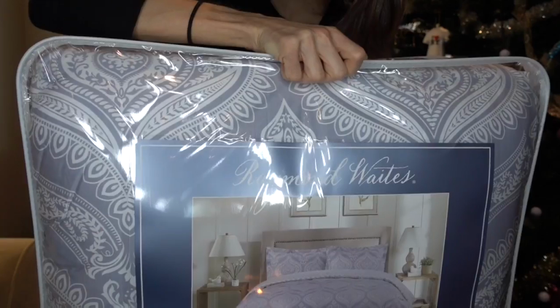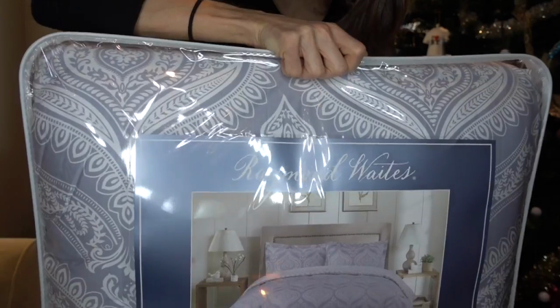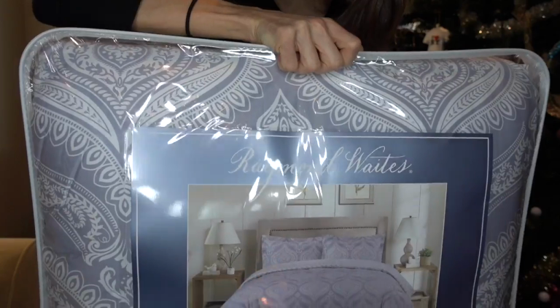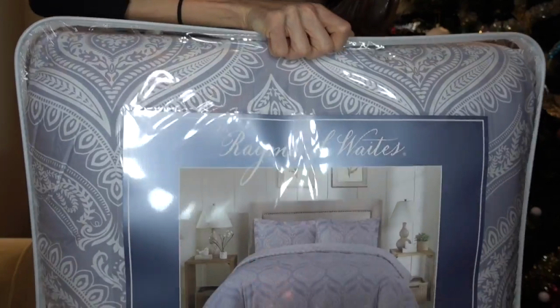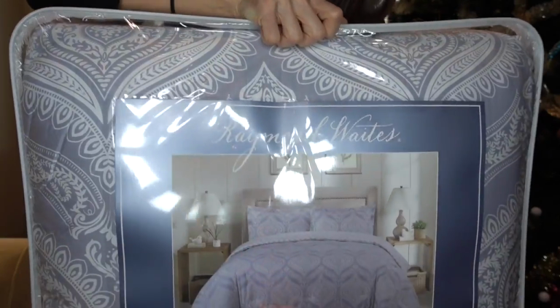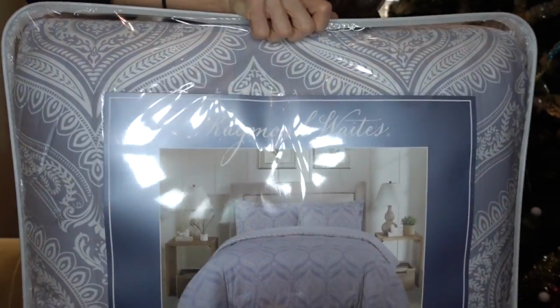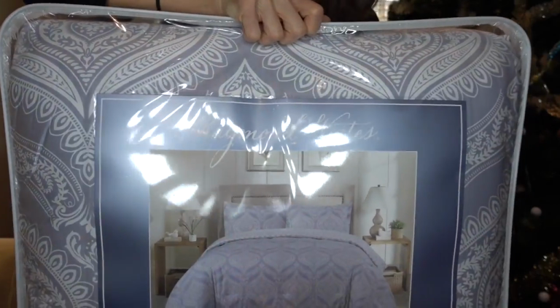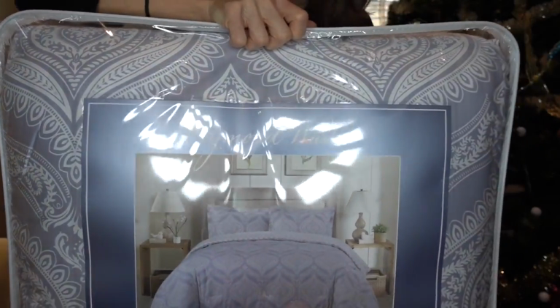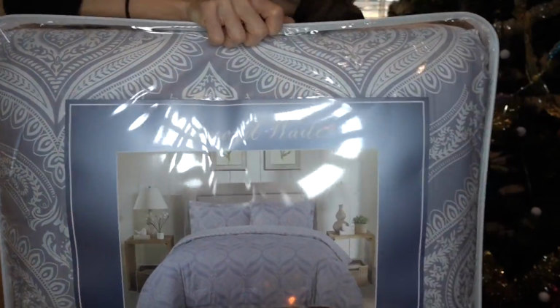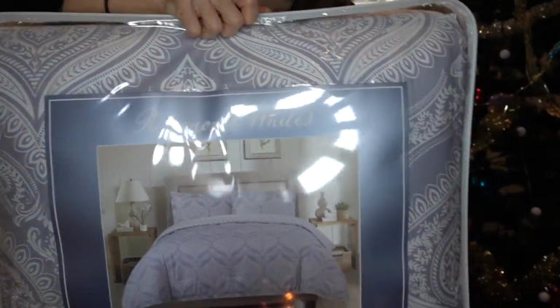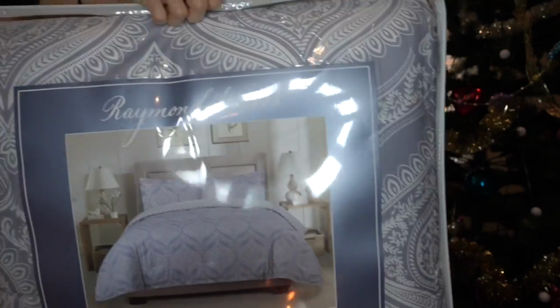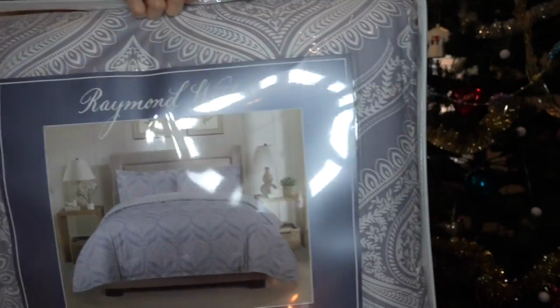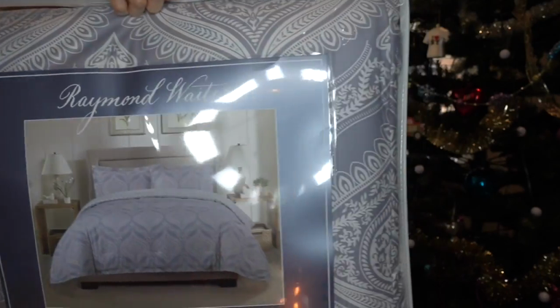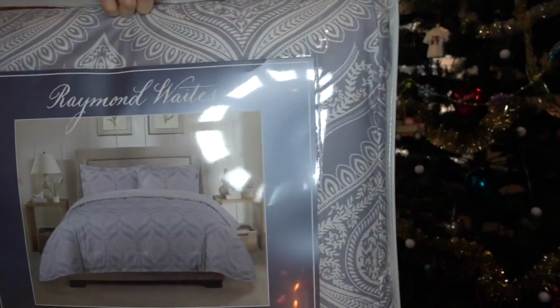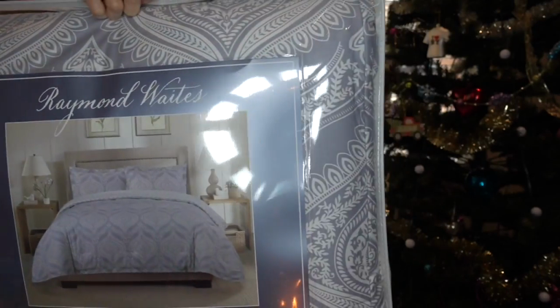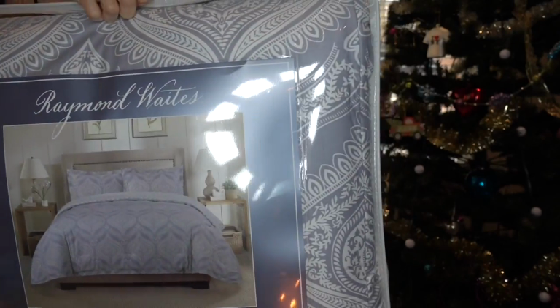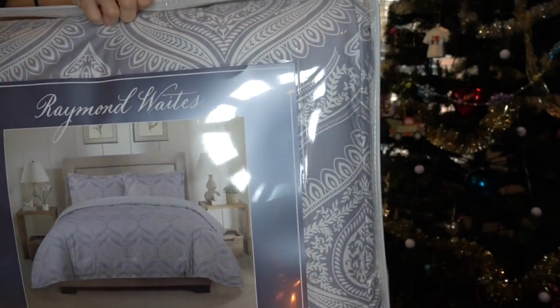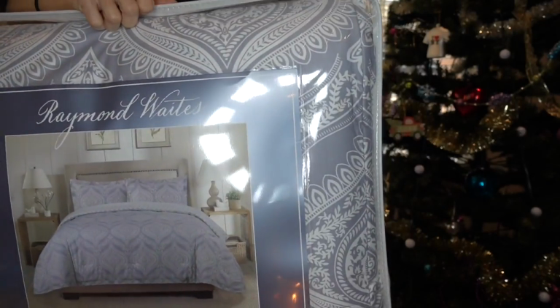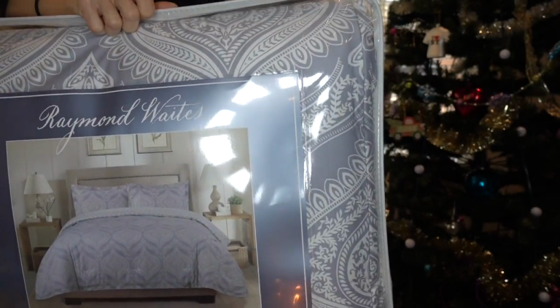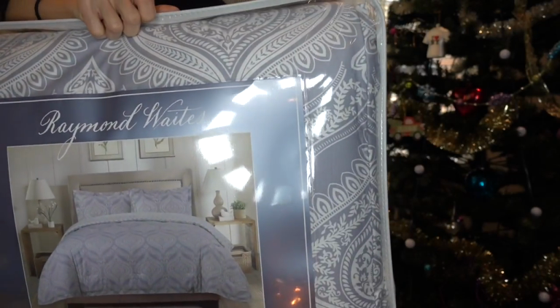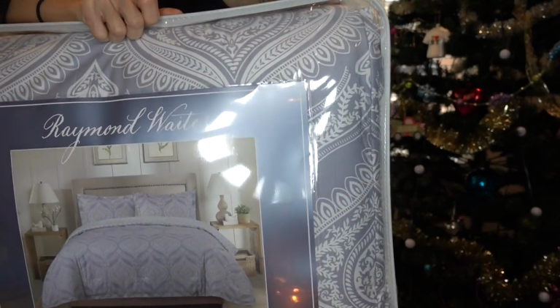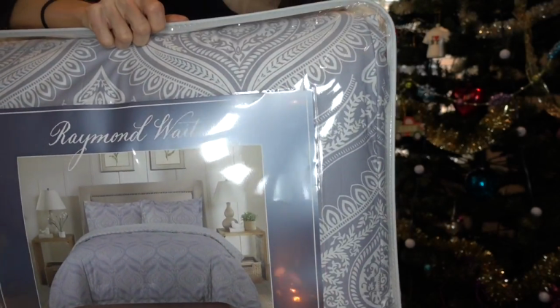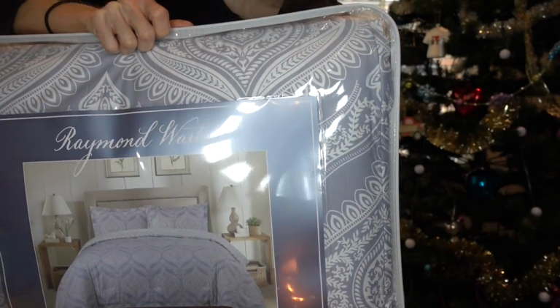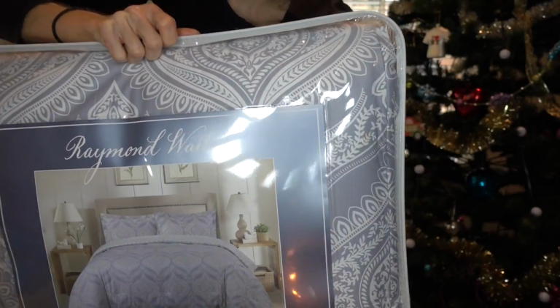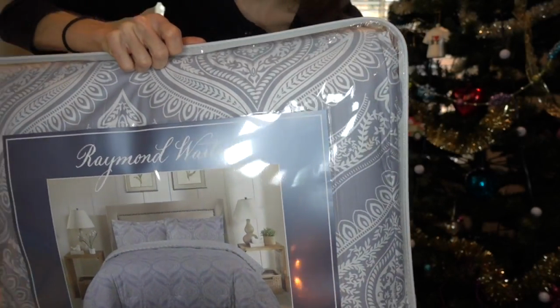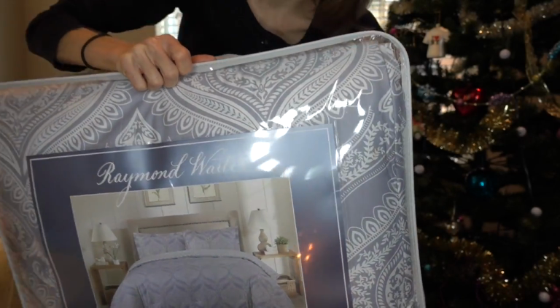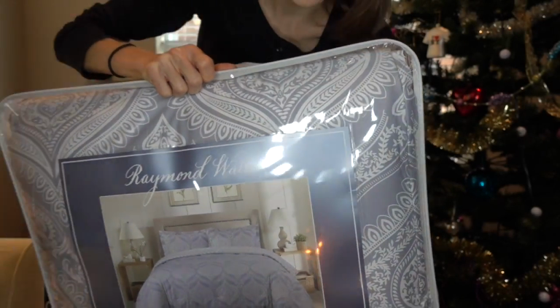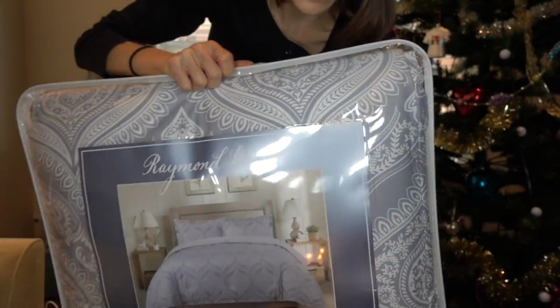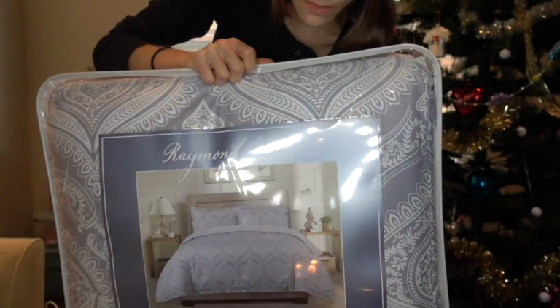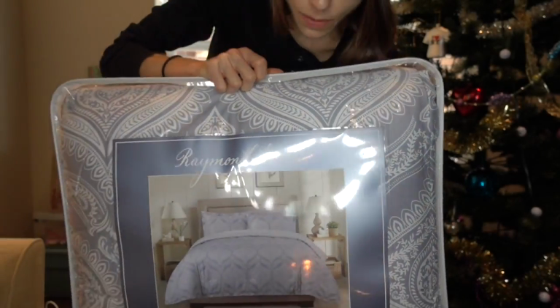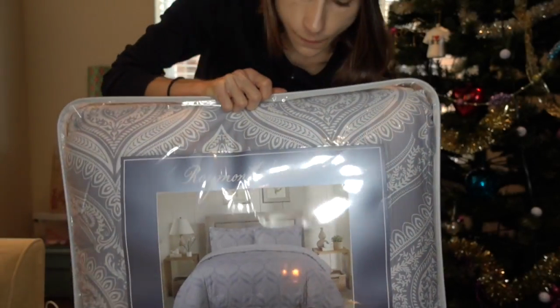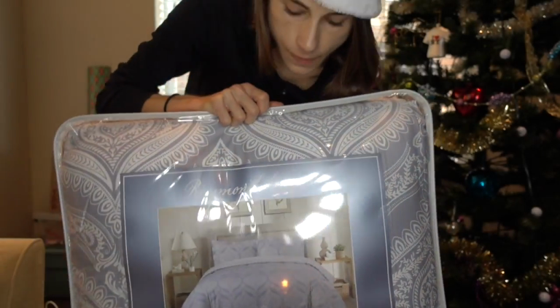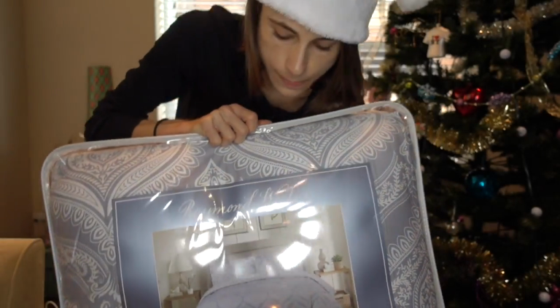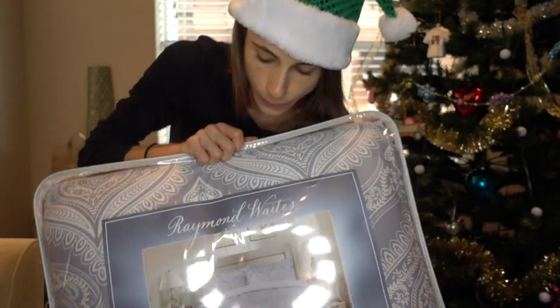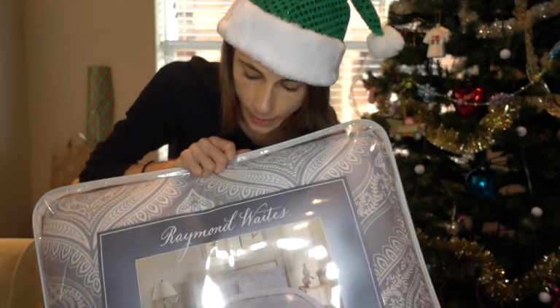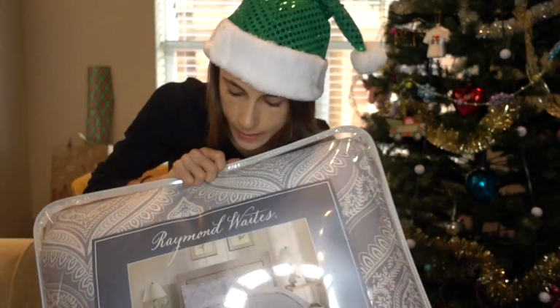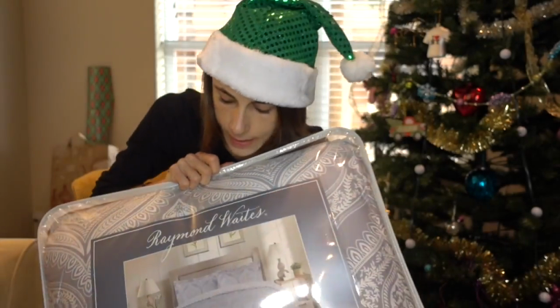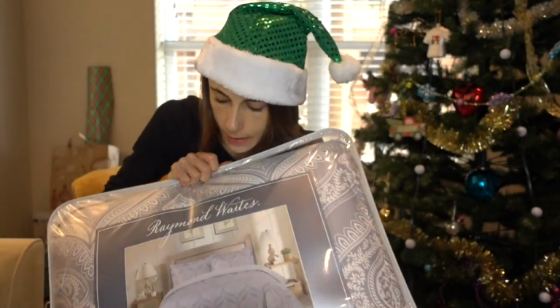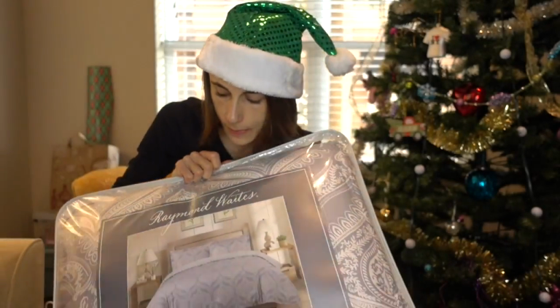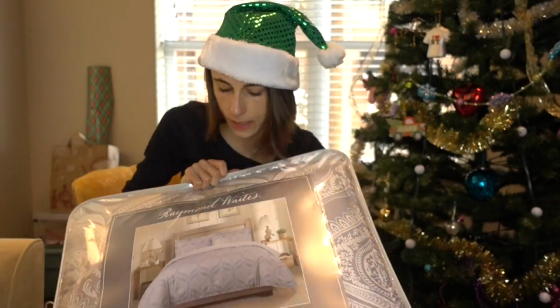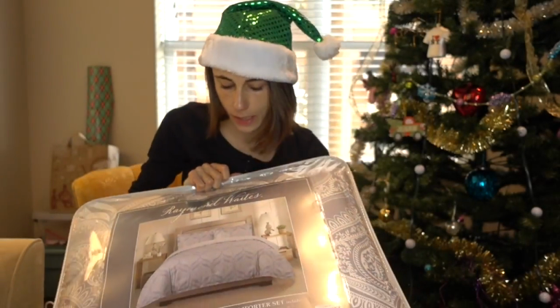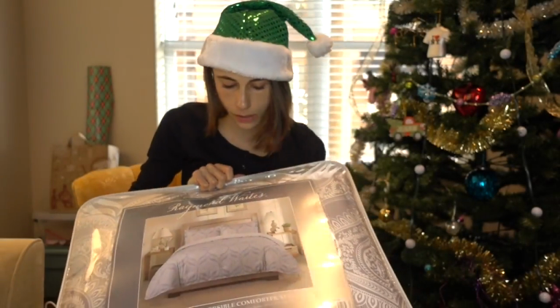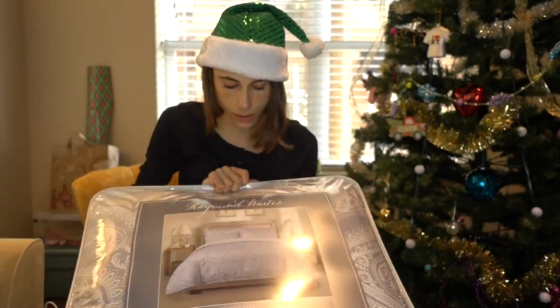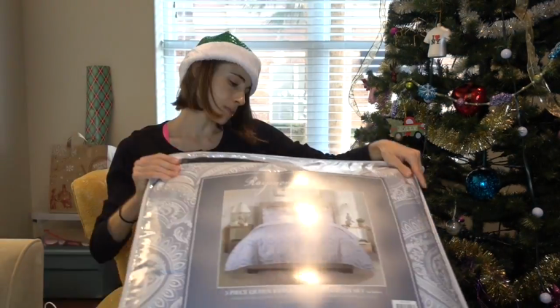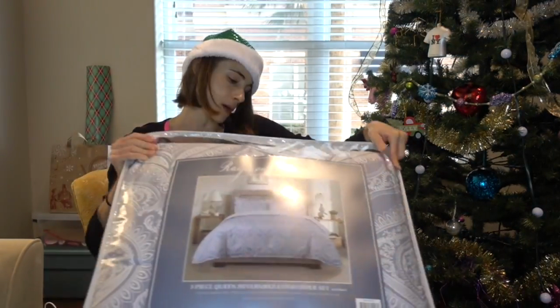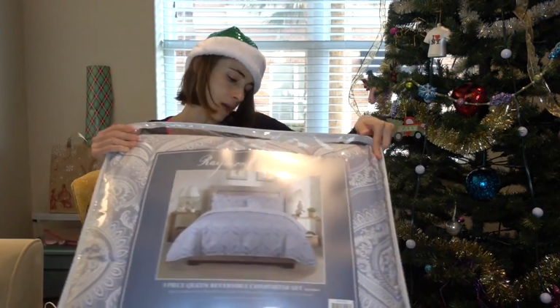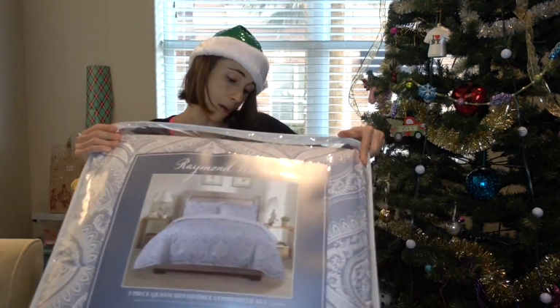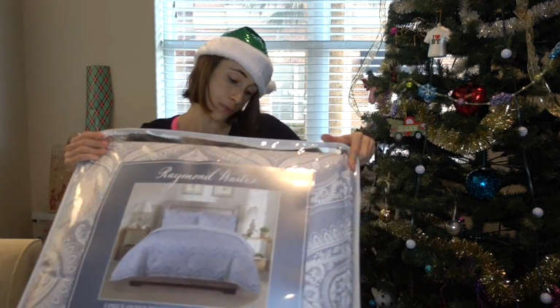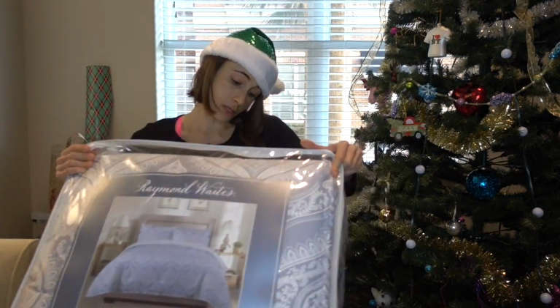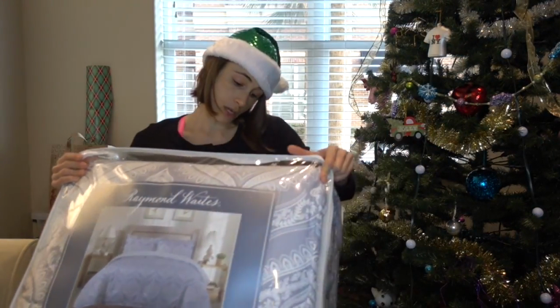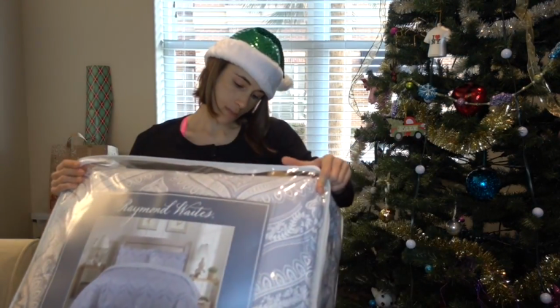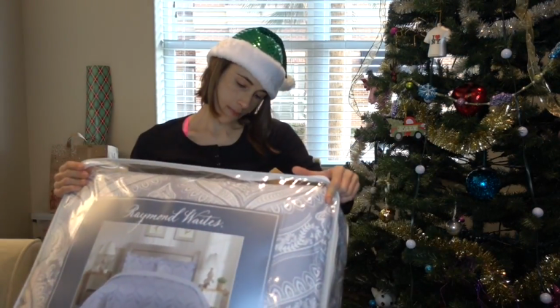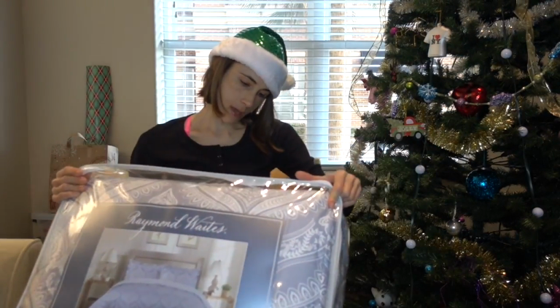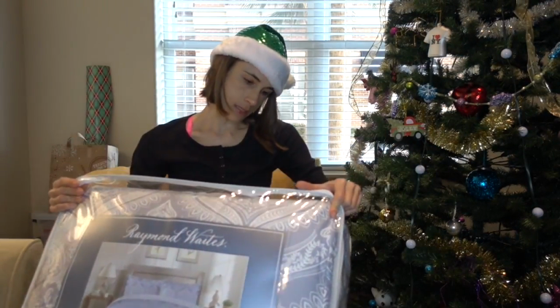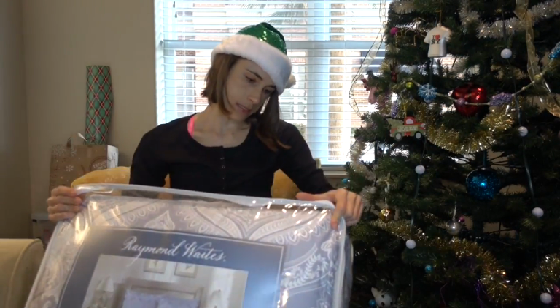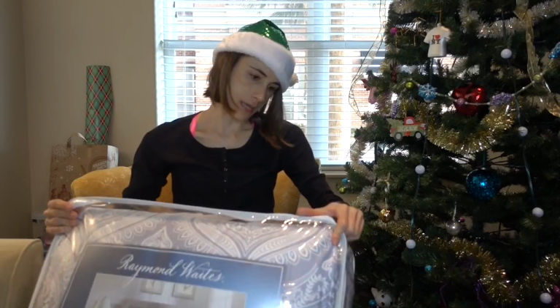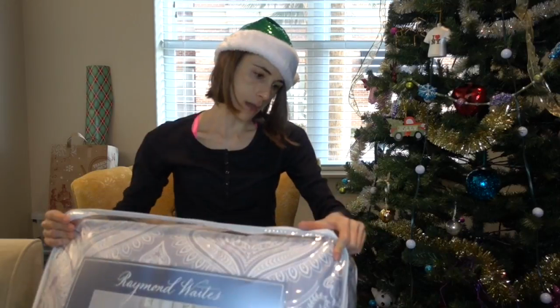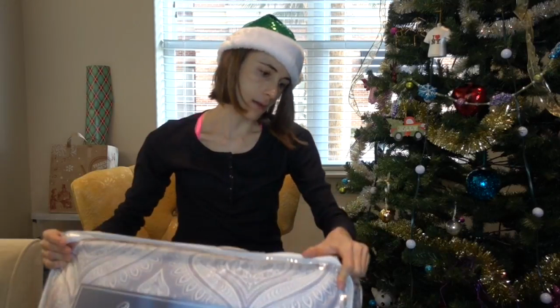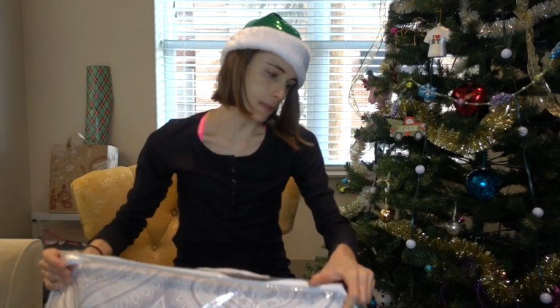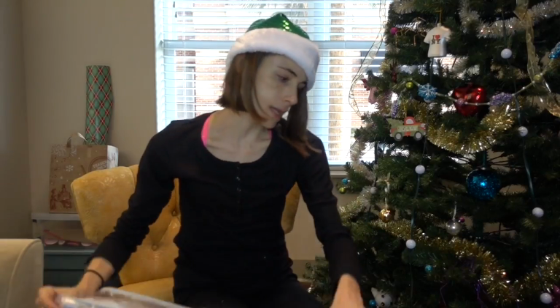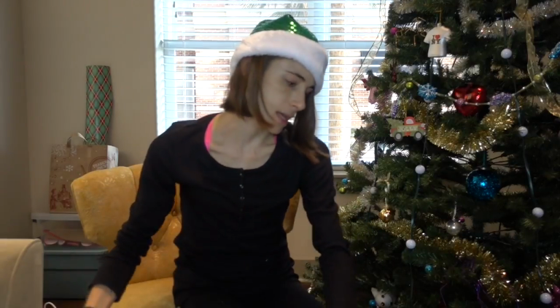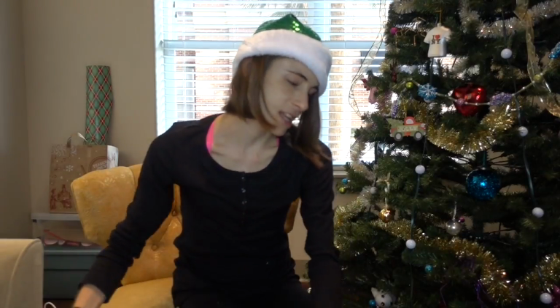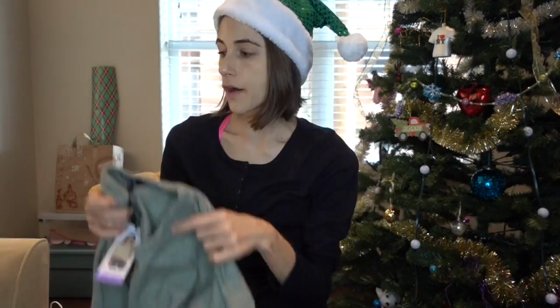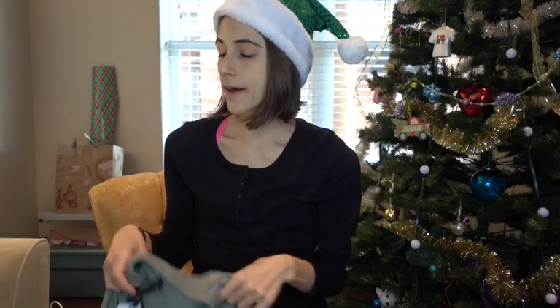I like the Stride gum but I also like this Orbit gum. They've got these in a color scheme I was looking for and I really like the pattern. I don't know if this brand is going to be any good, but I'll put it on my bed and see how I like it.